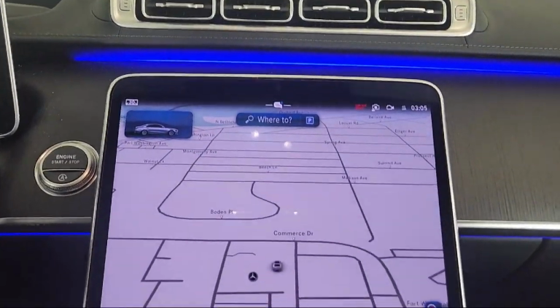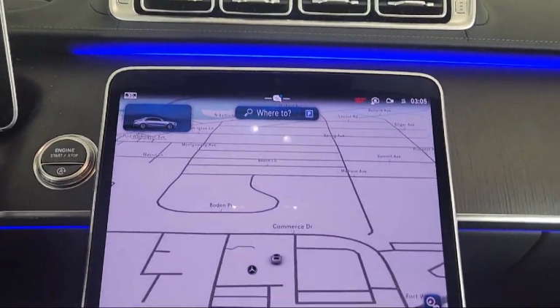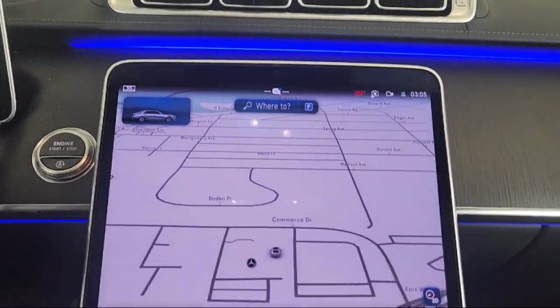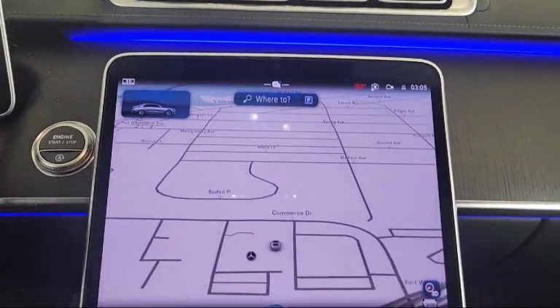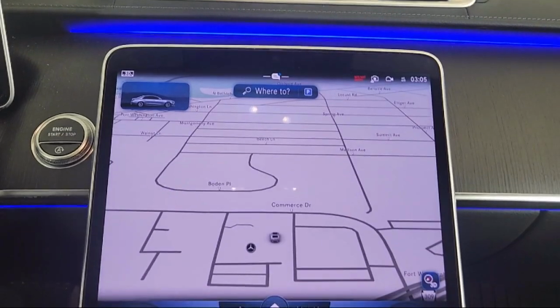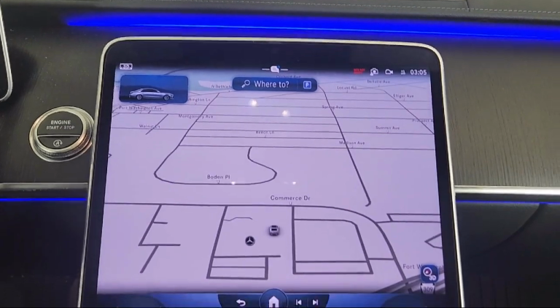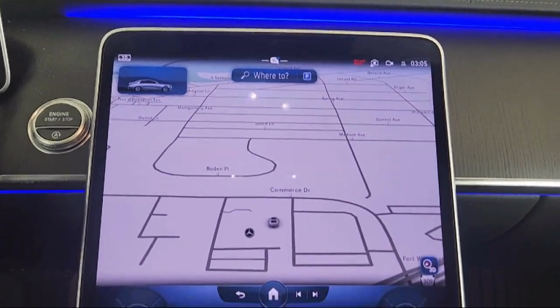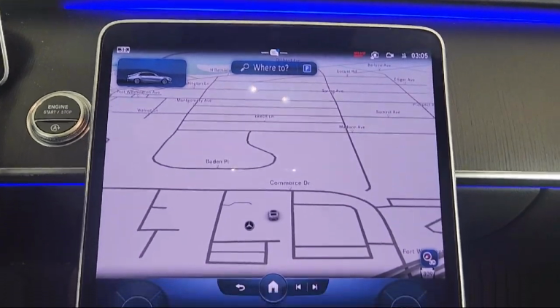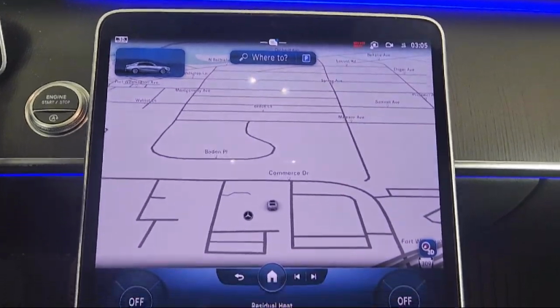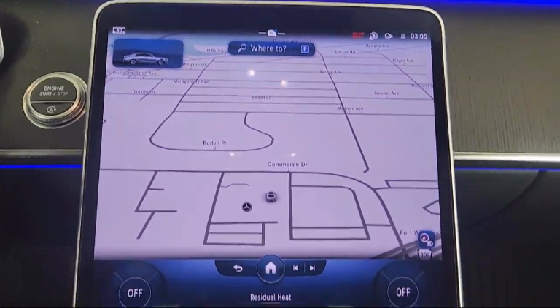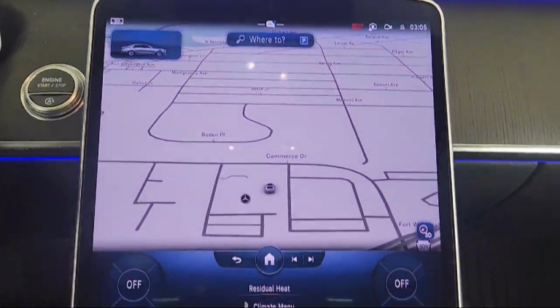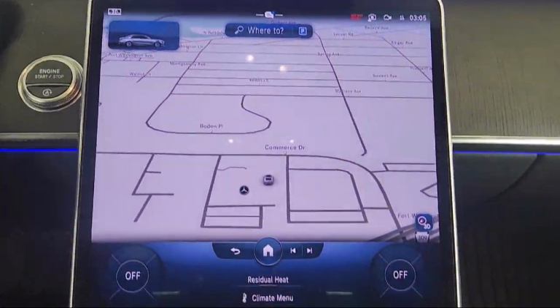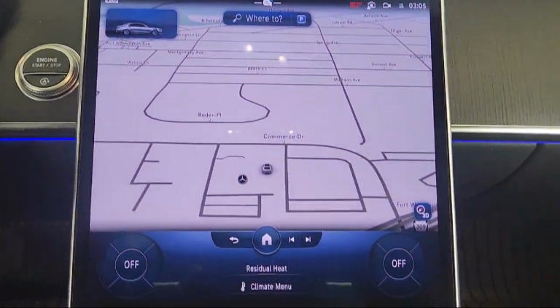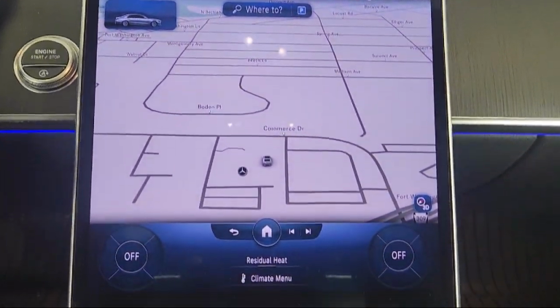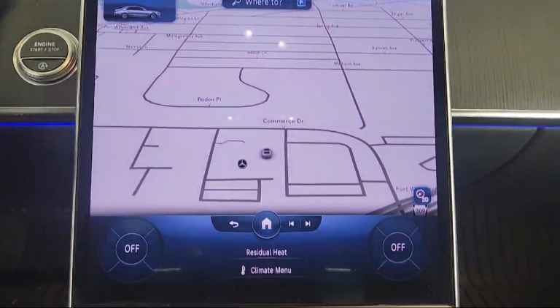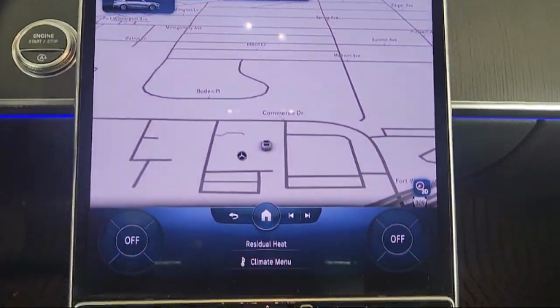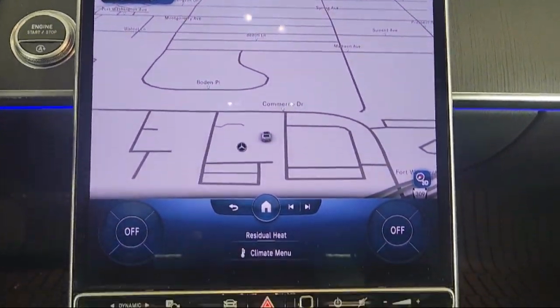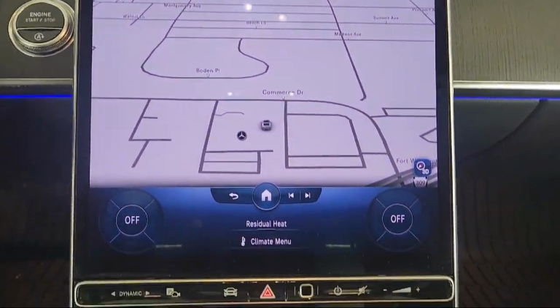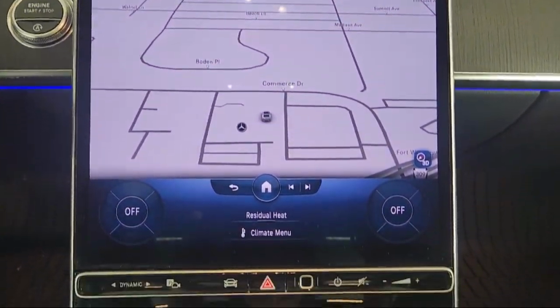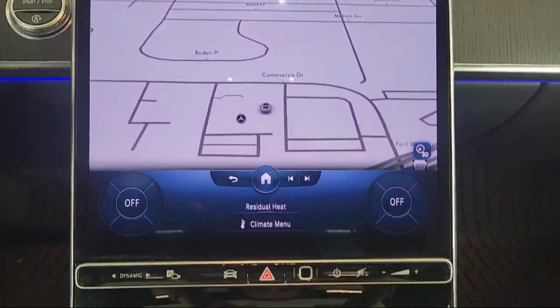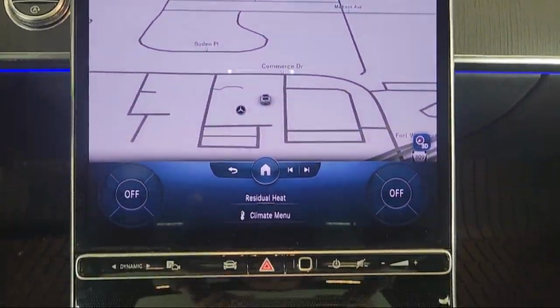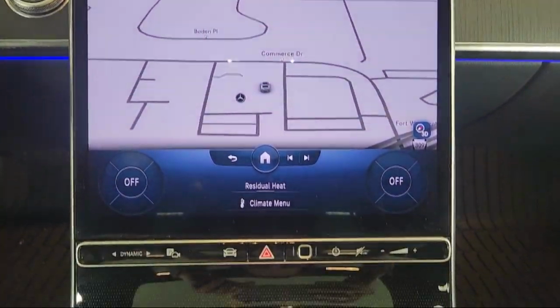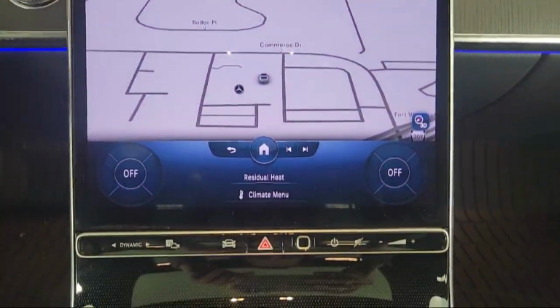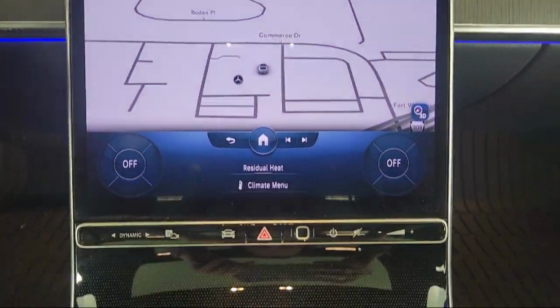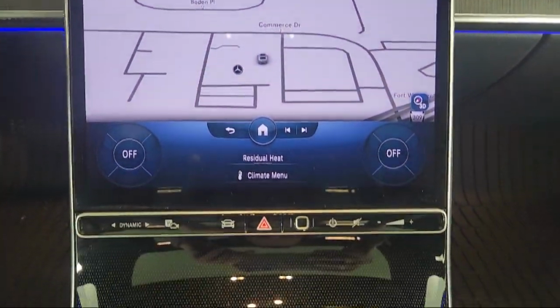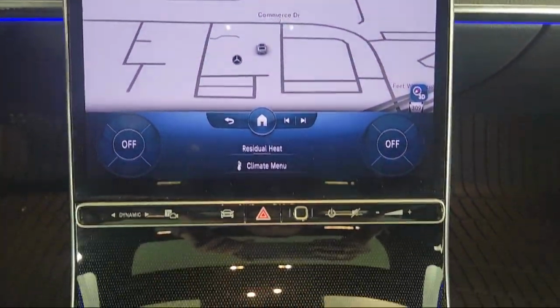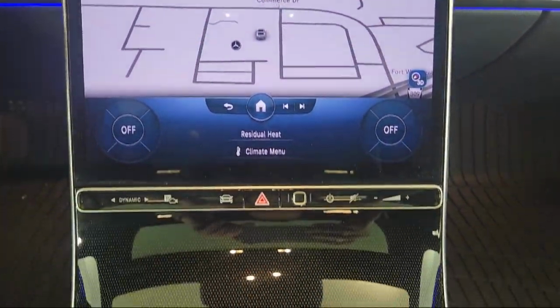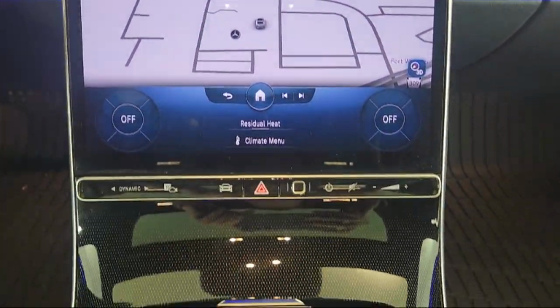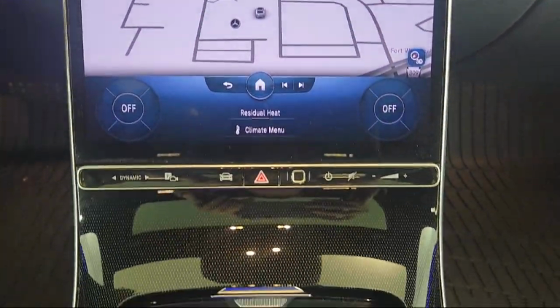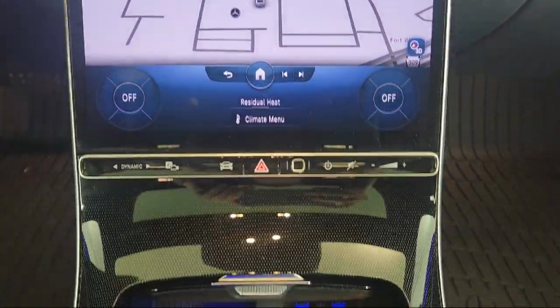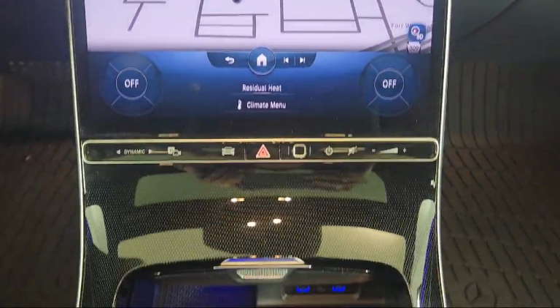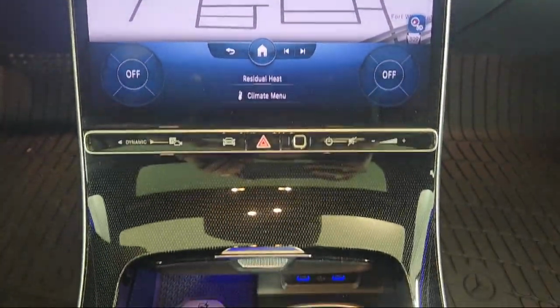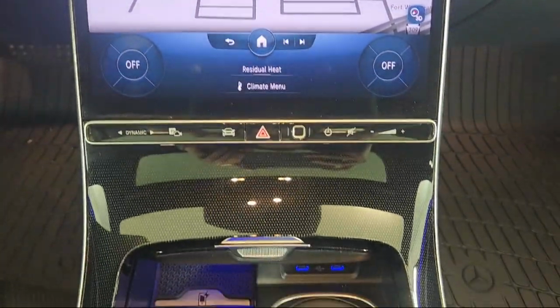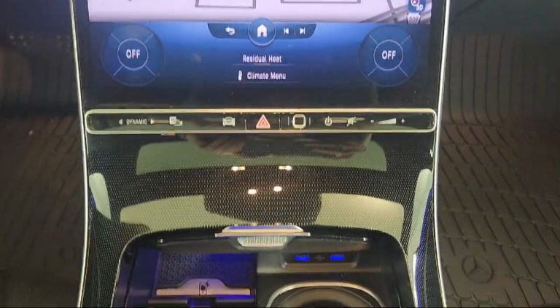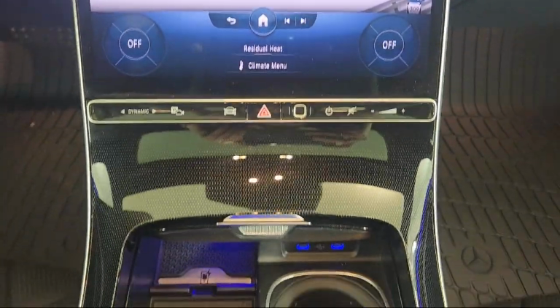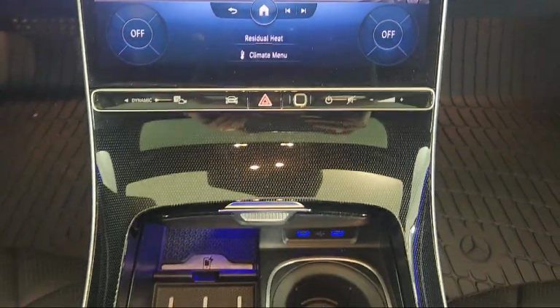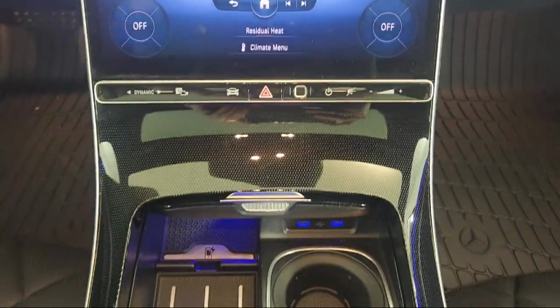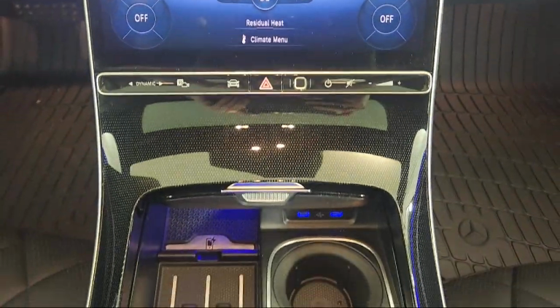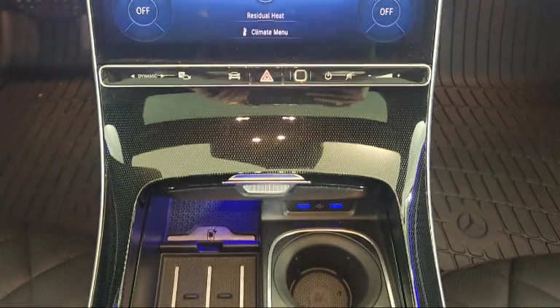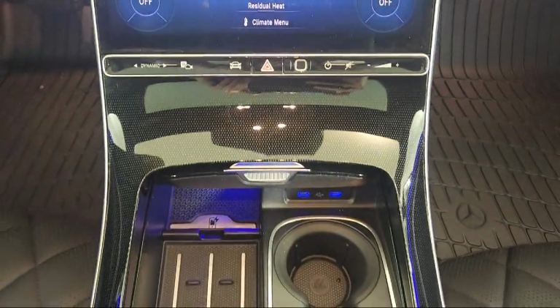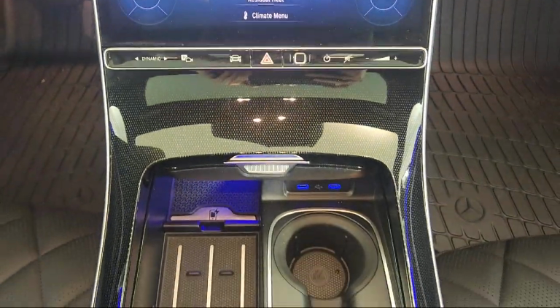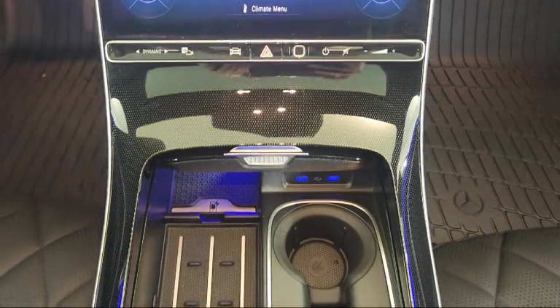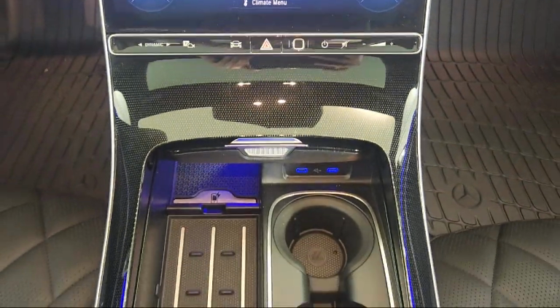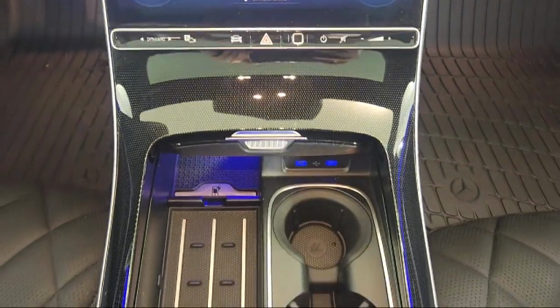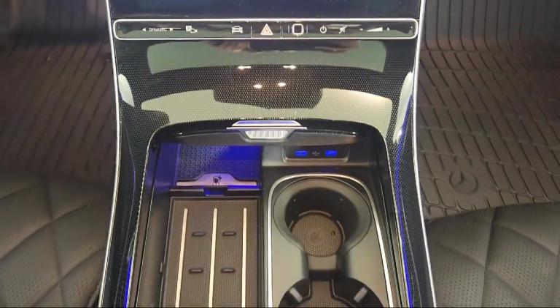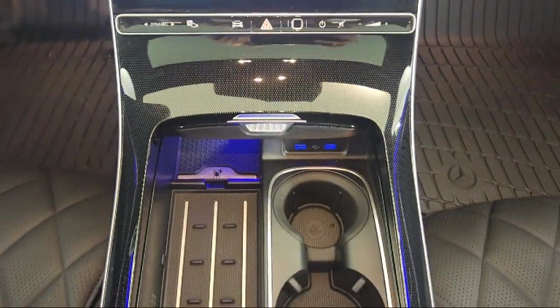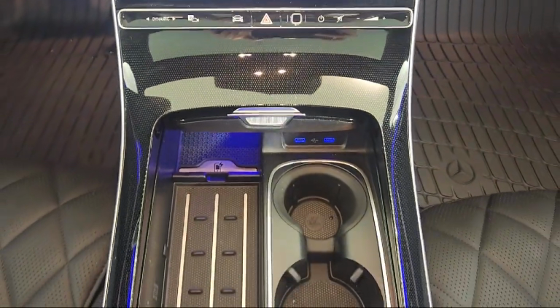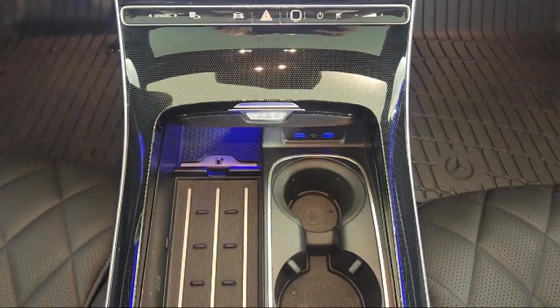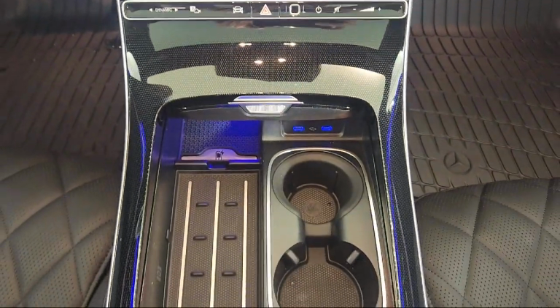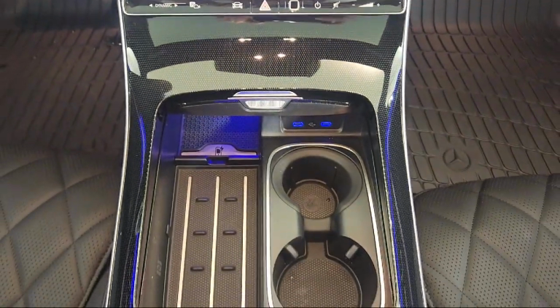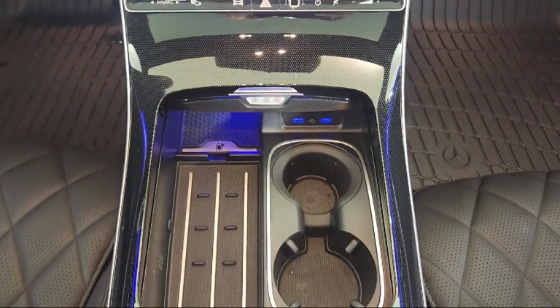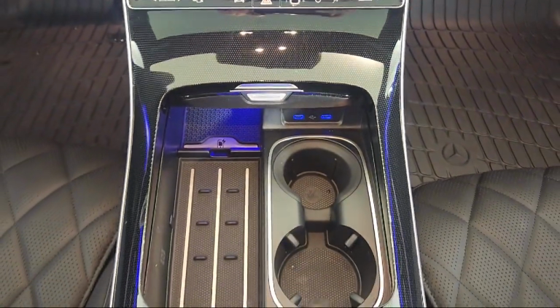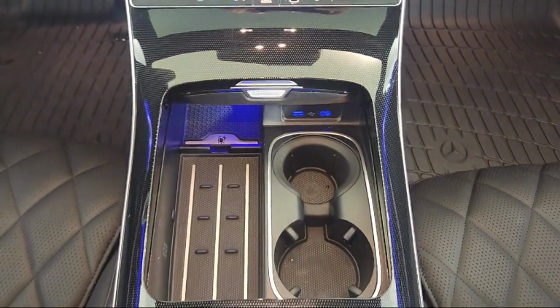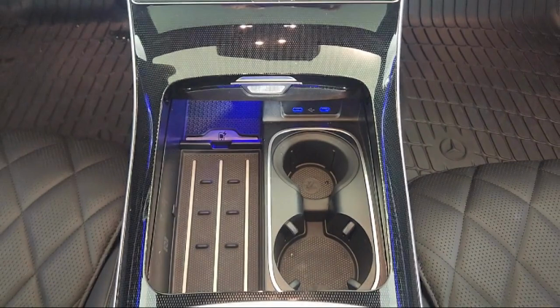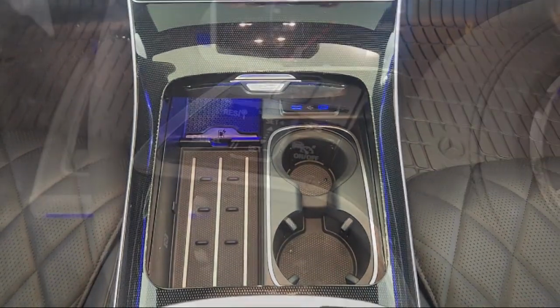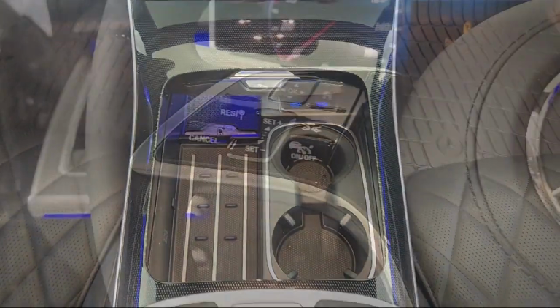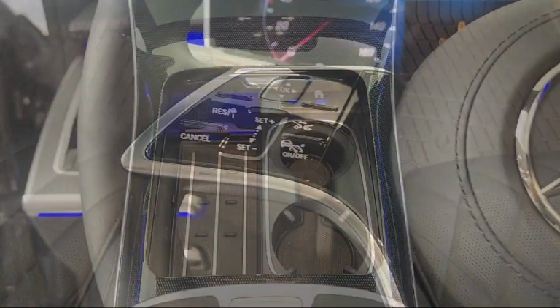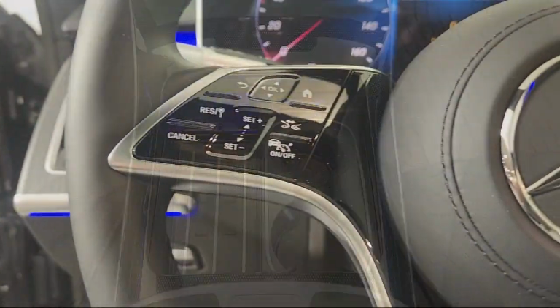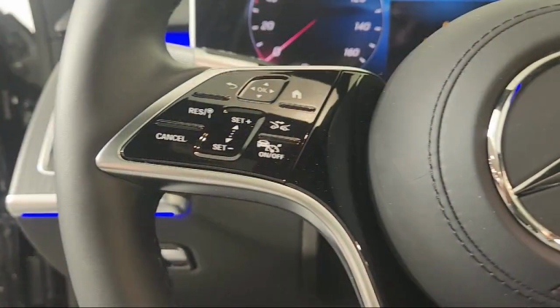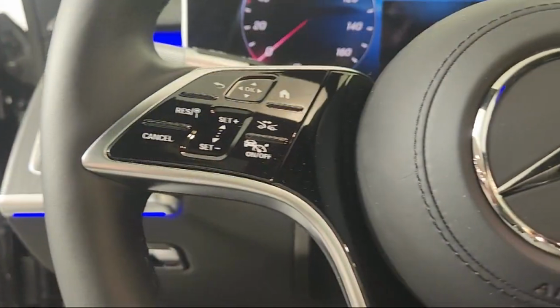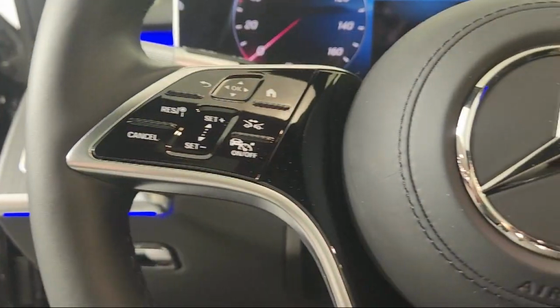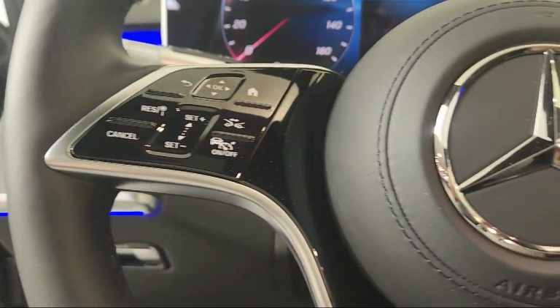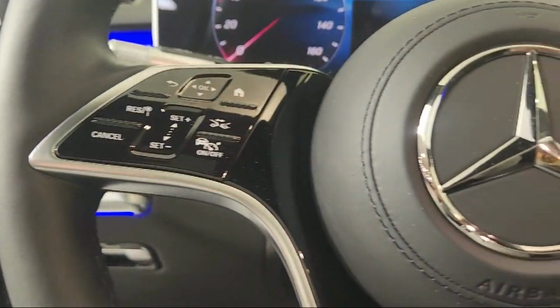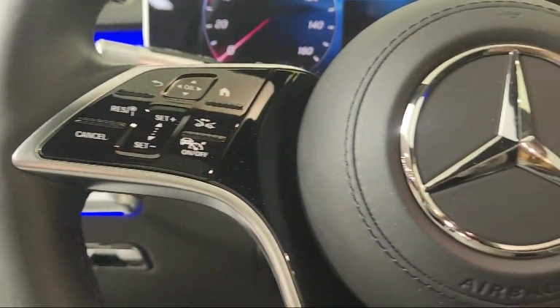Schedule your contactless test drive today and experience why our clients keep coming back to Mercedes-Benz of Fort Washington.